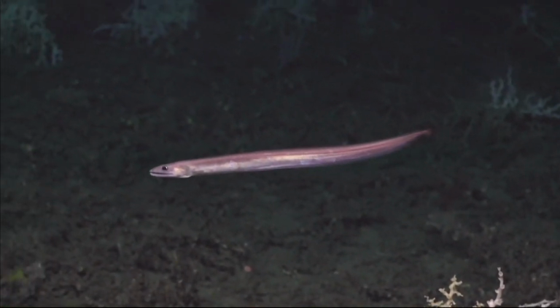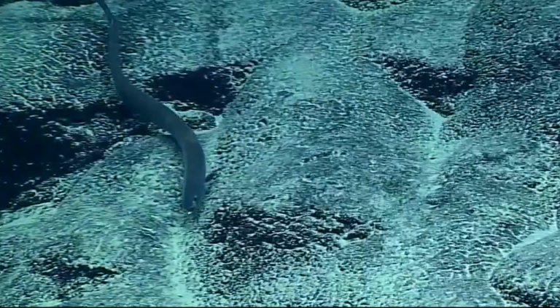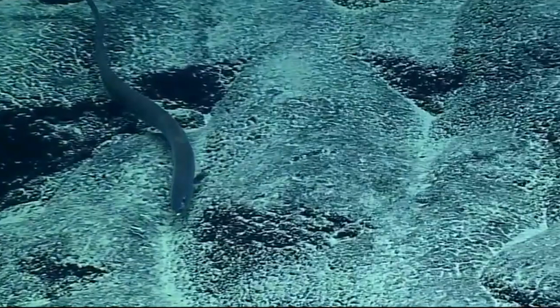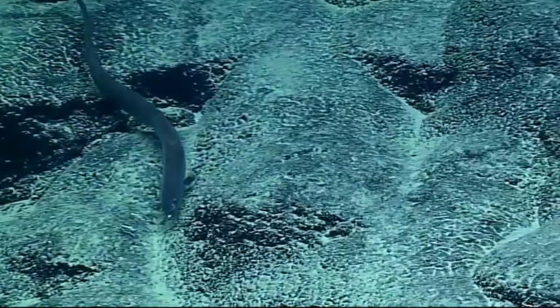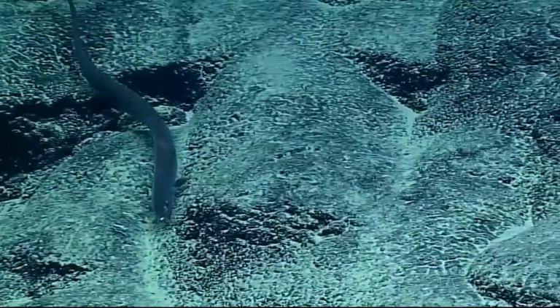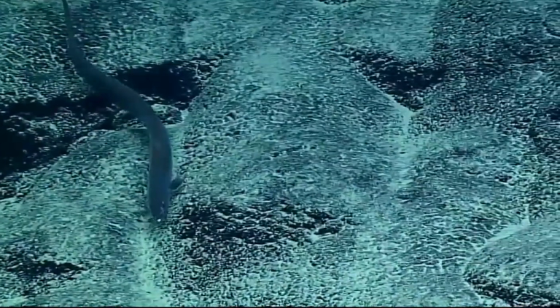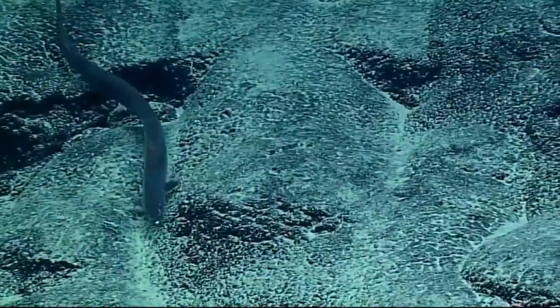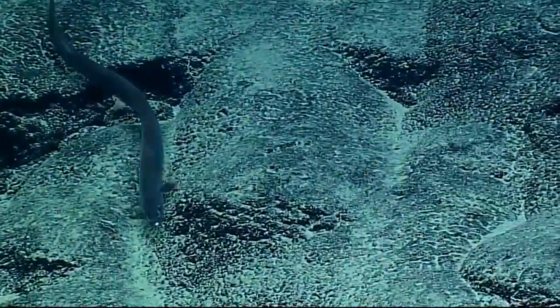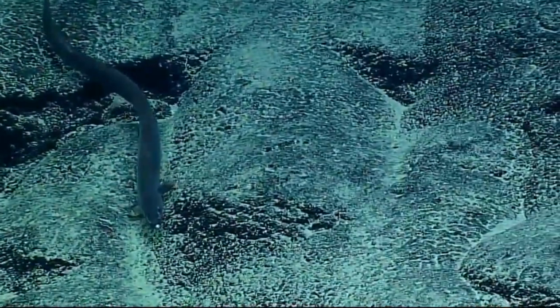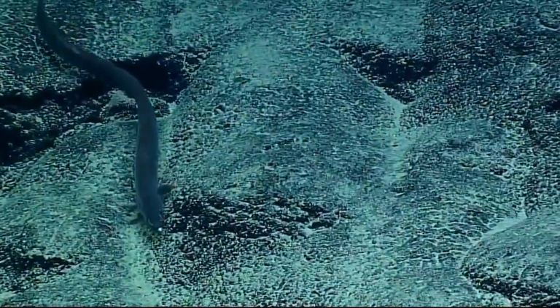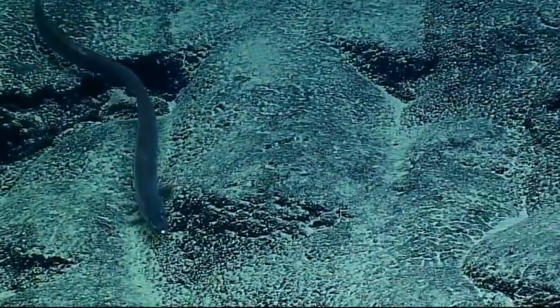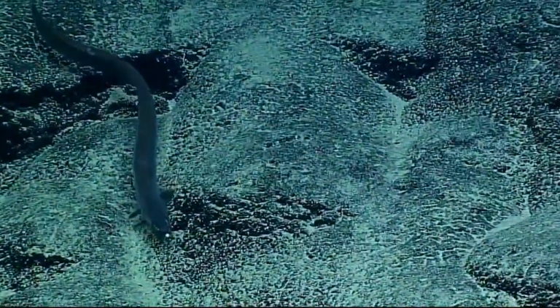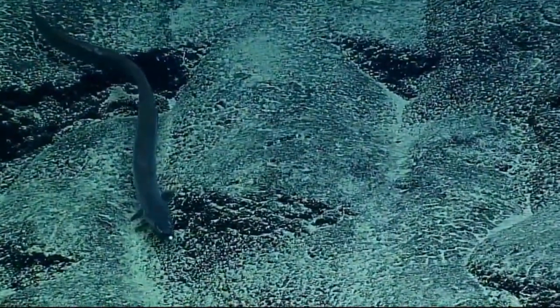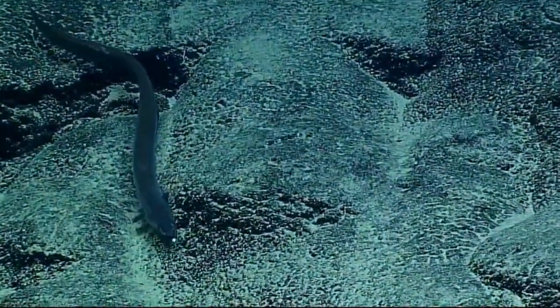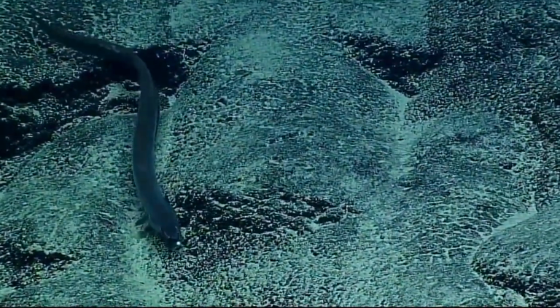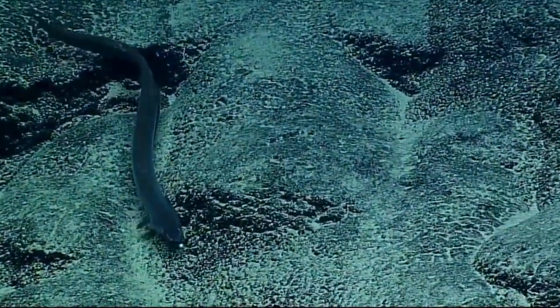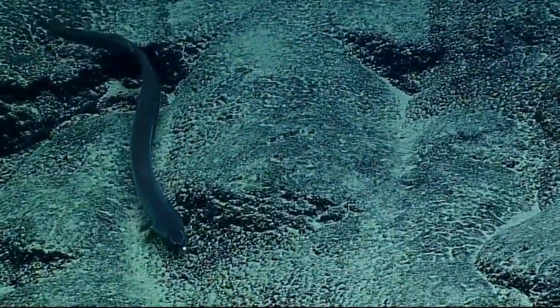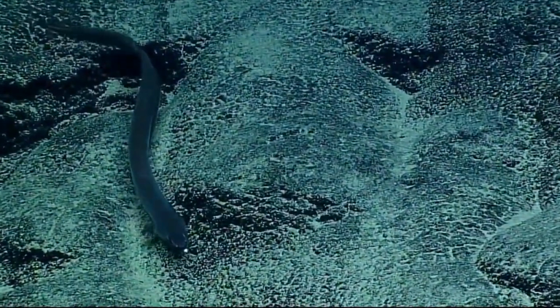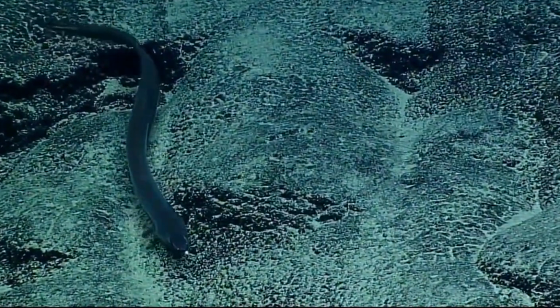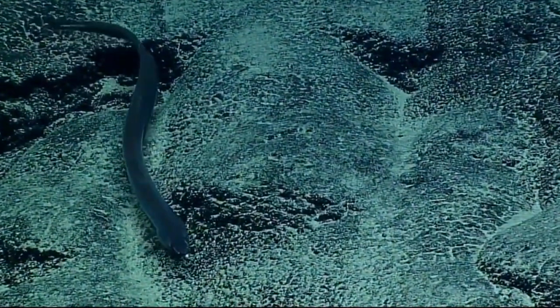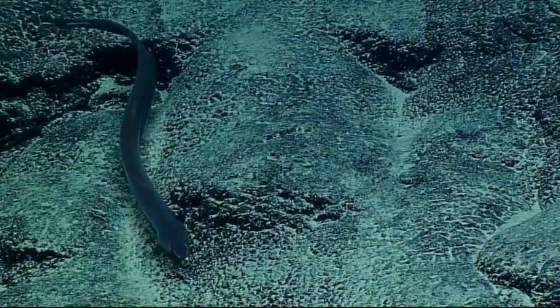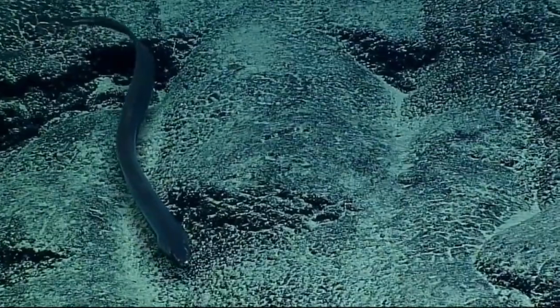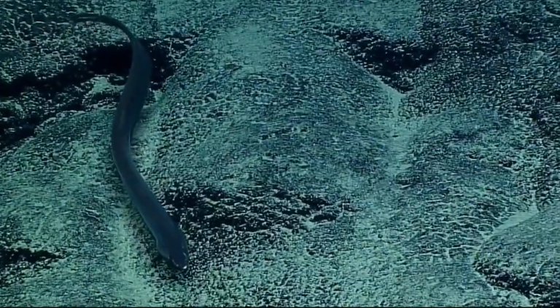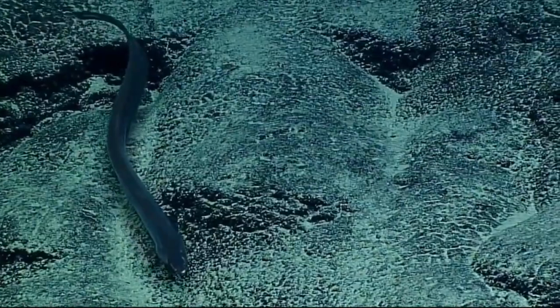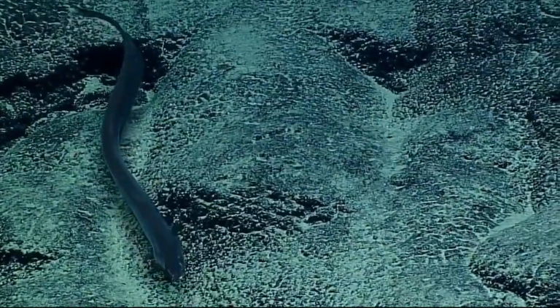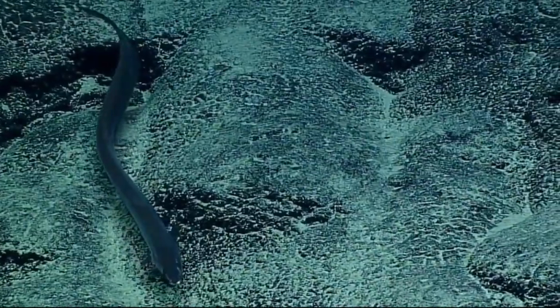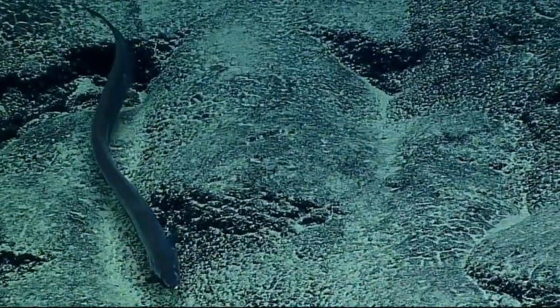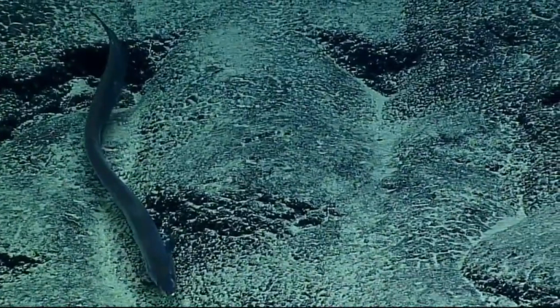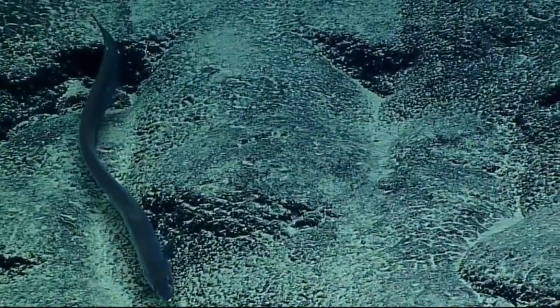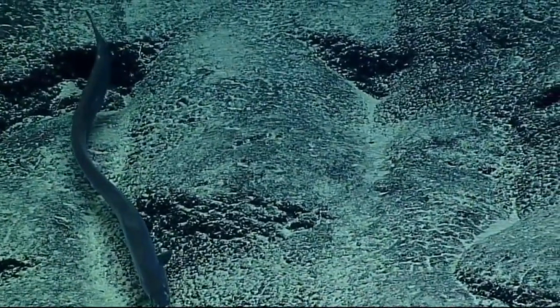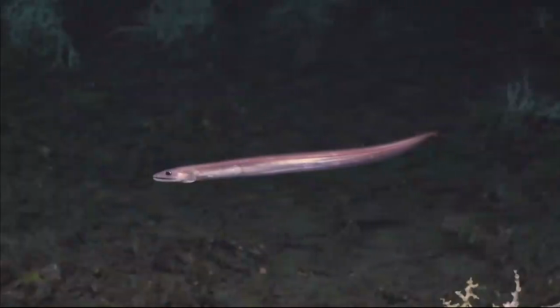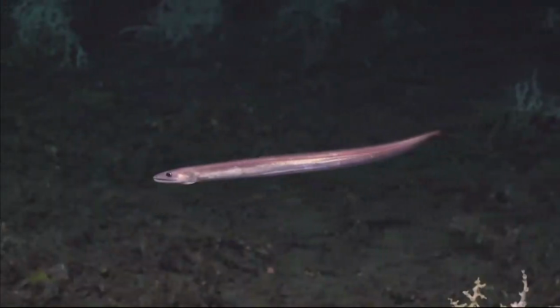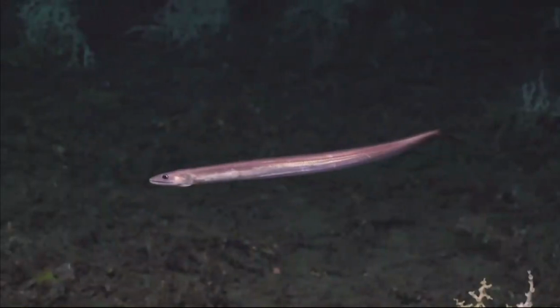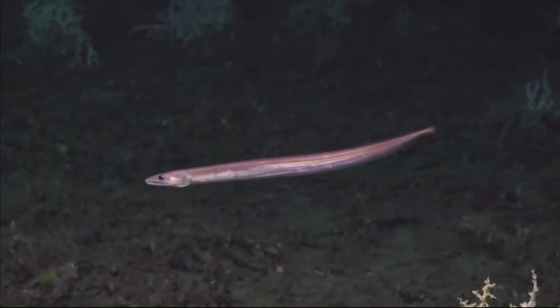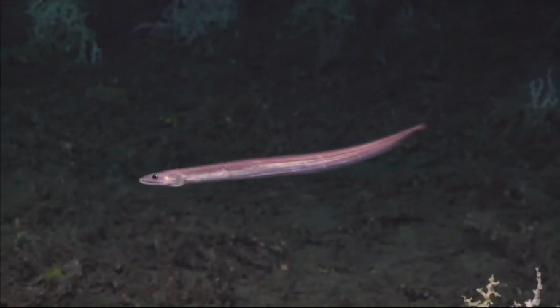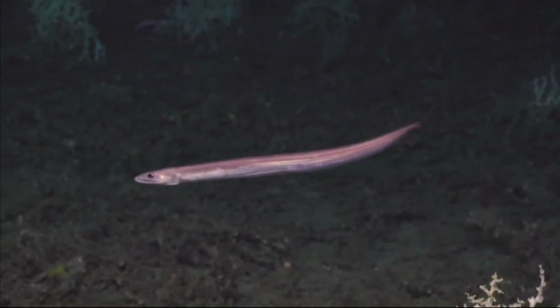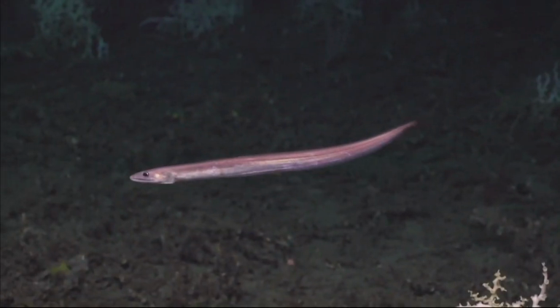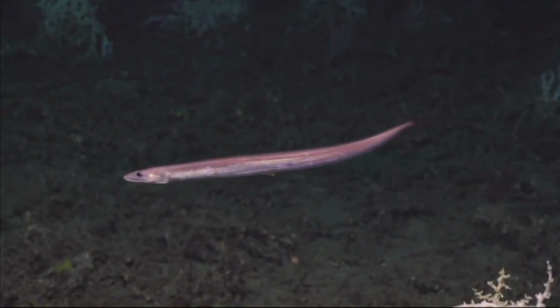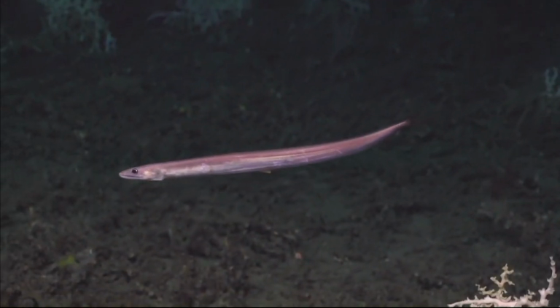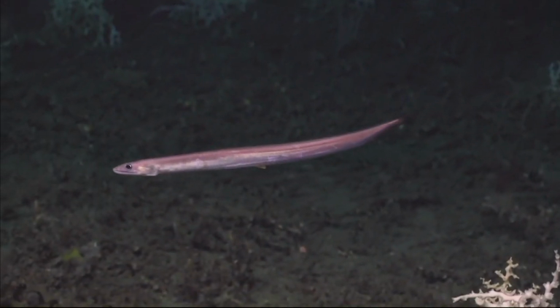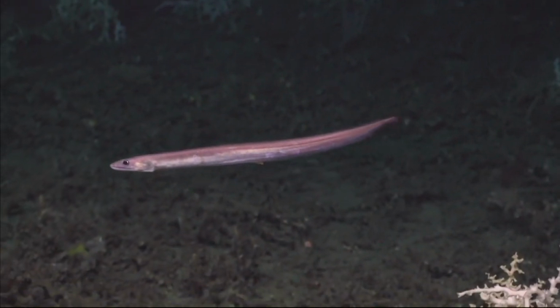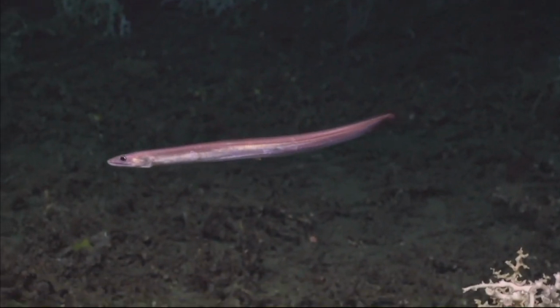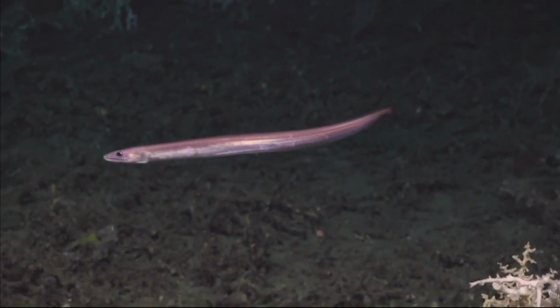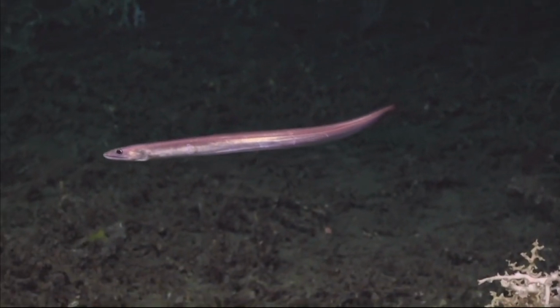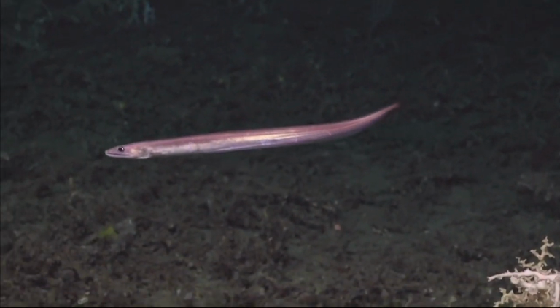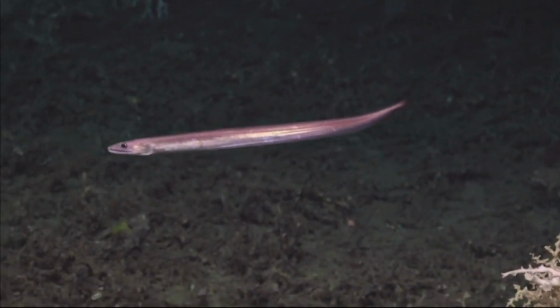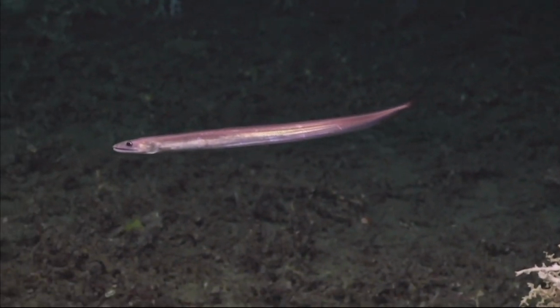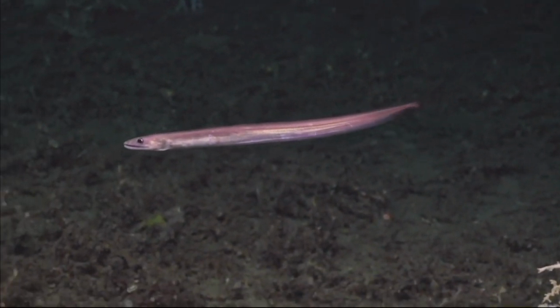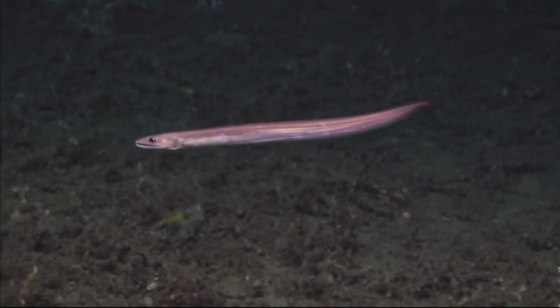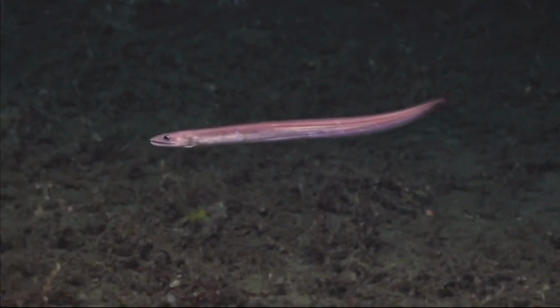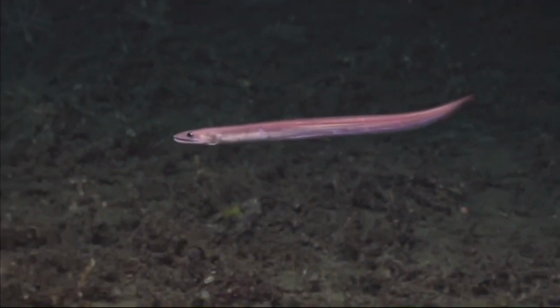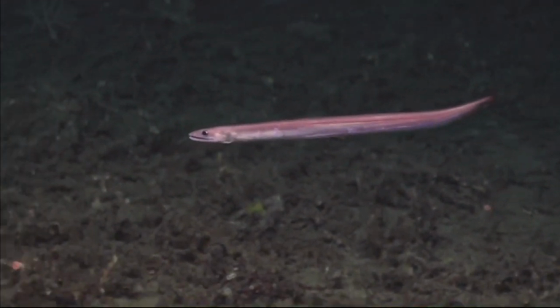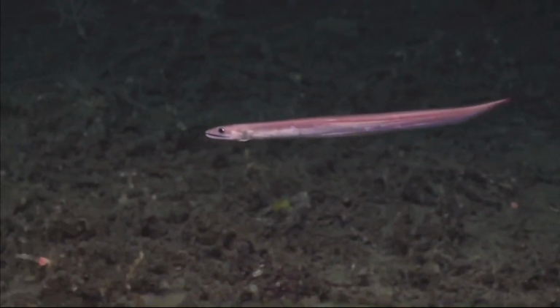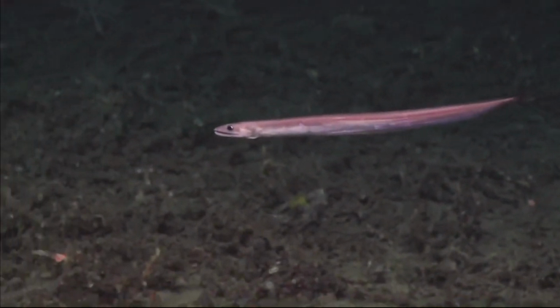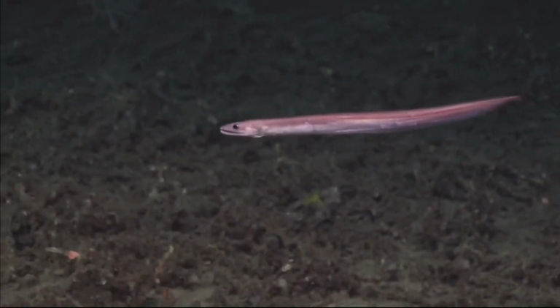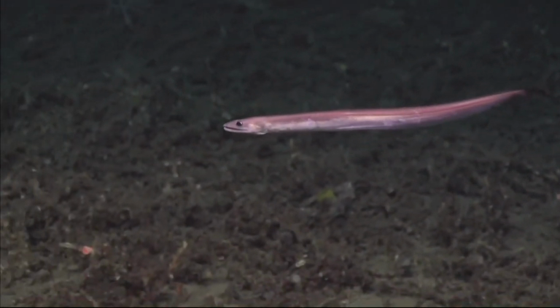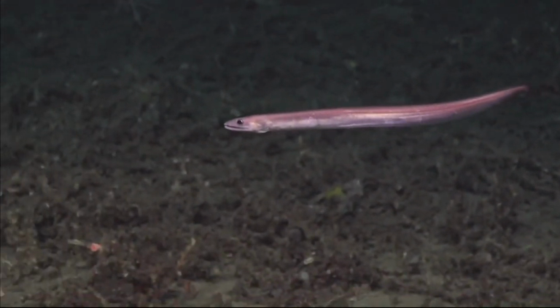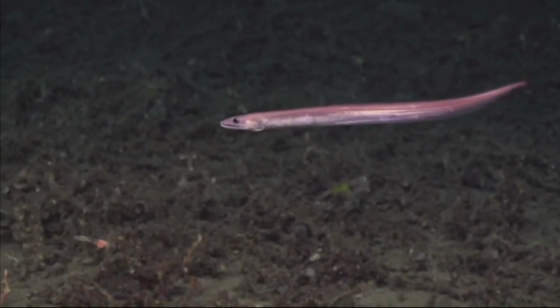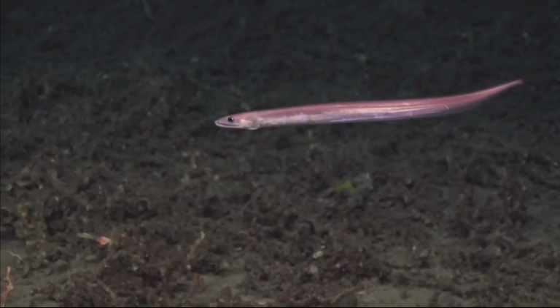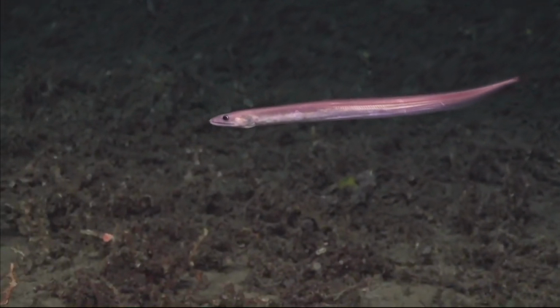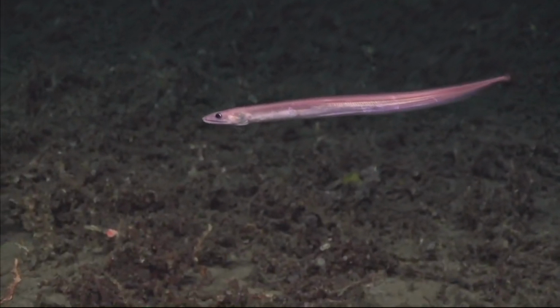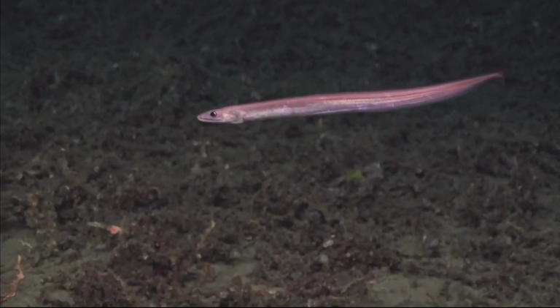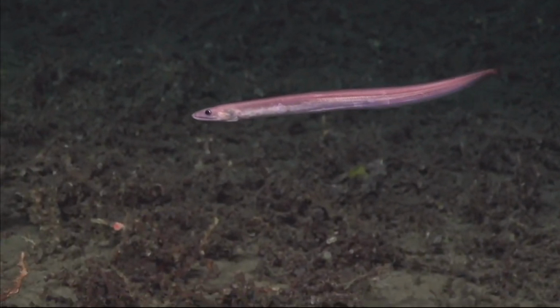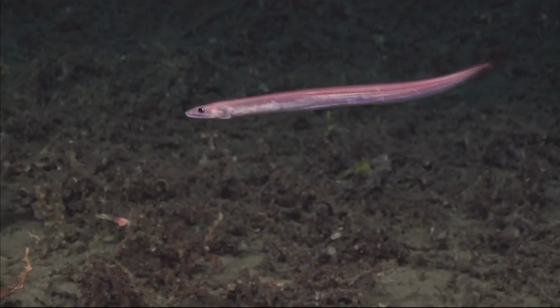Very little is known about their life history. They inhabit the Atlantic, Indian, and Pacific Oceans.